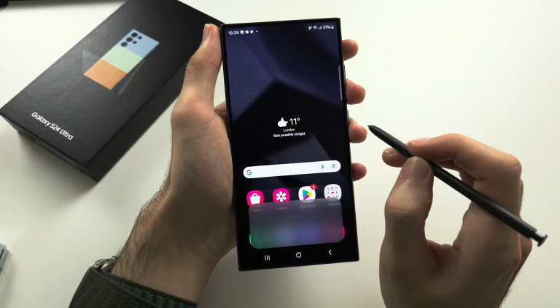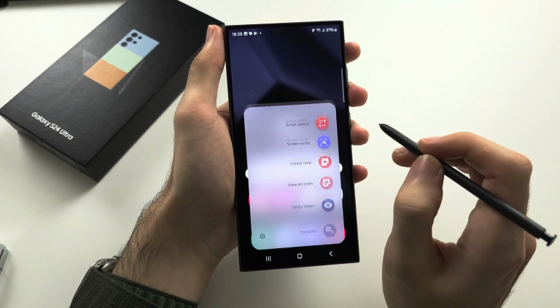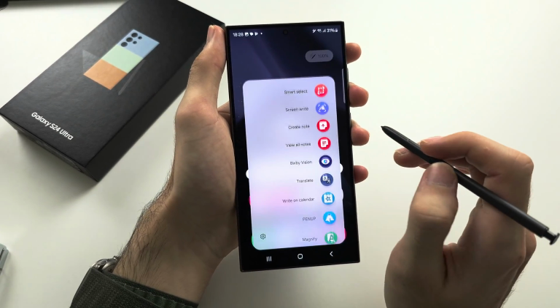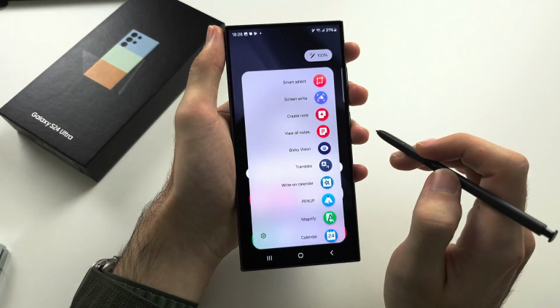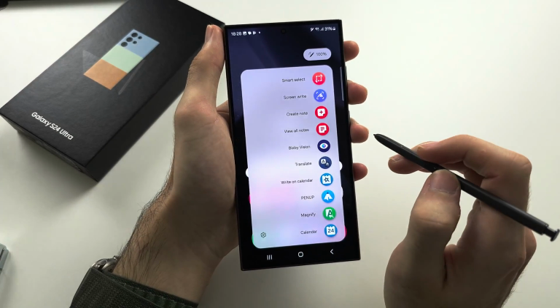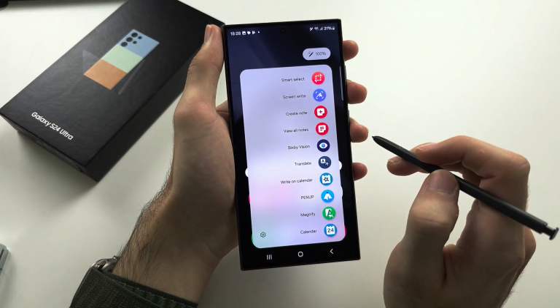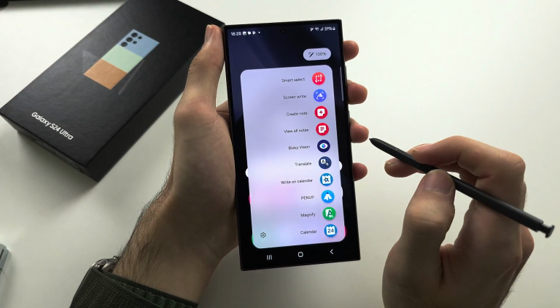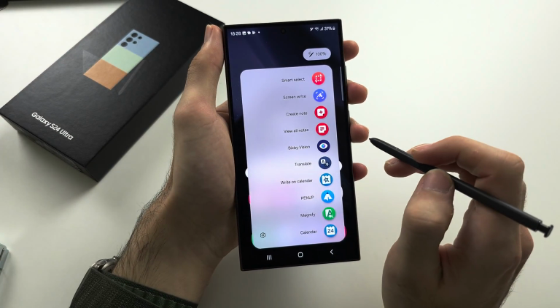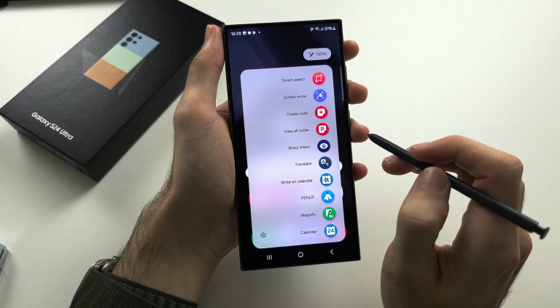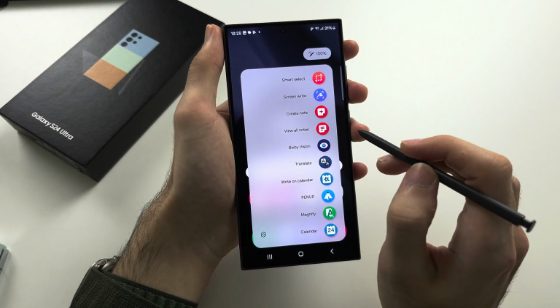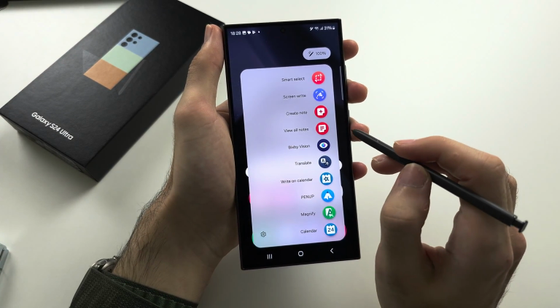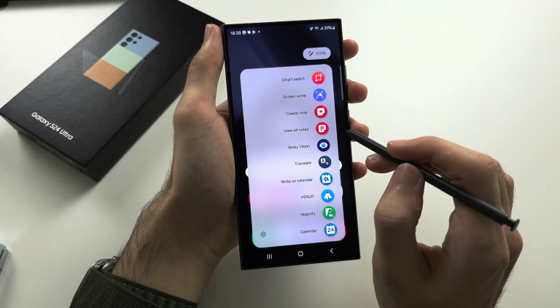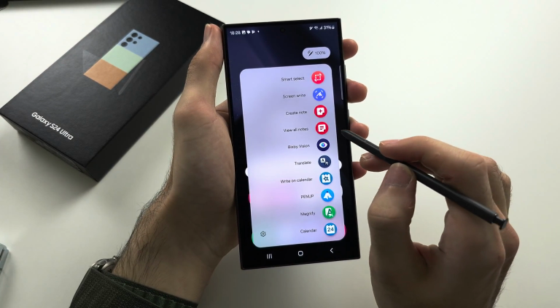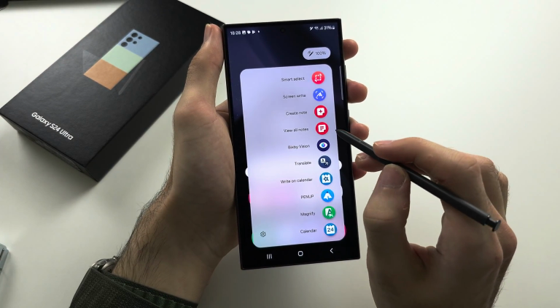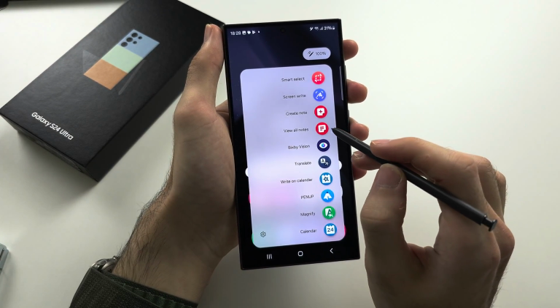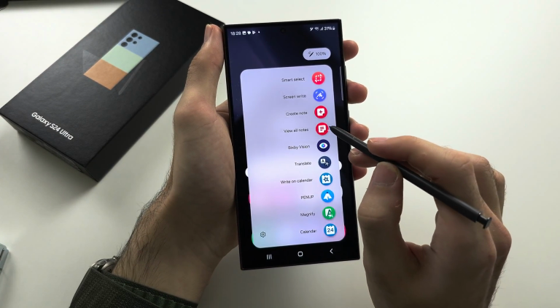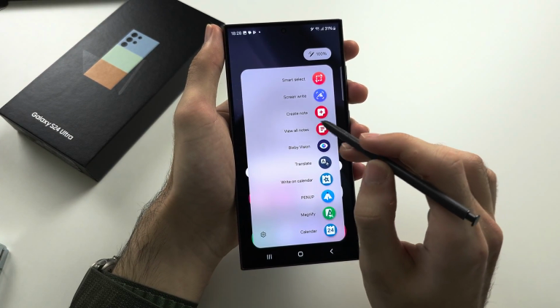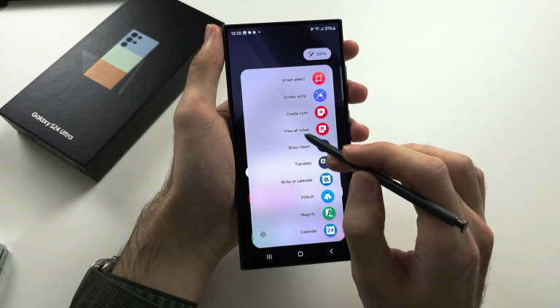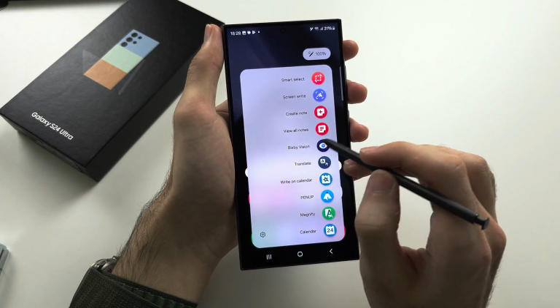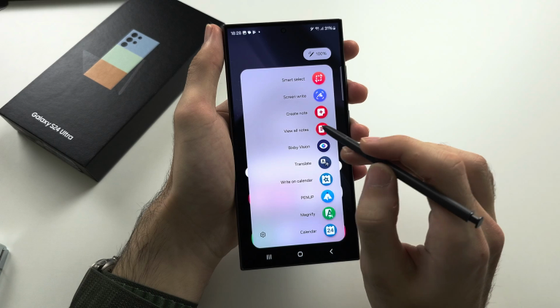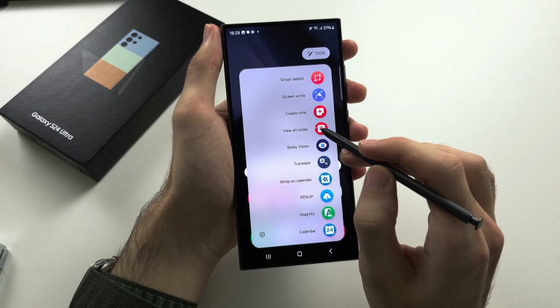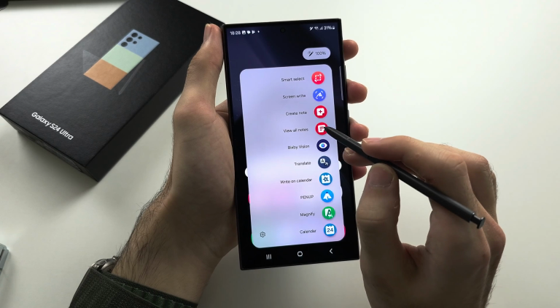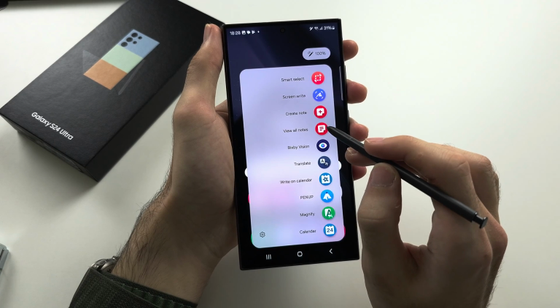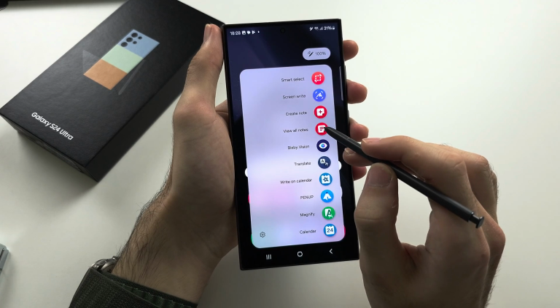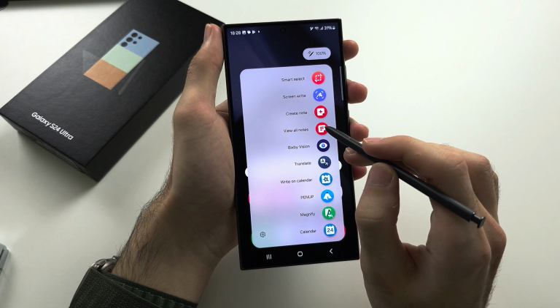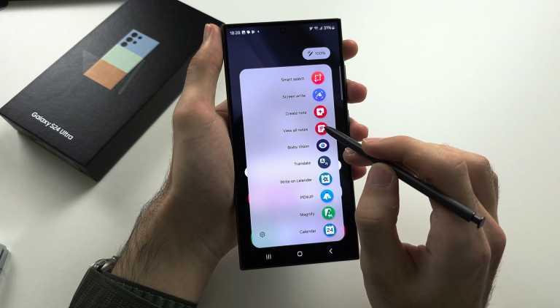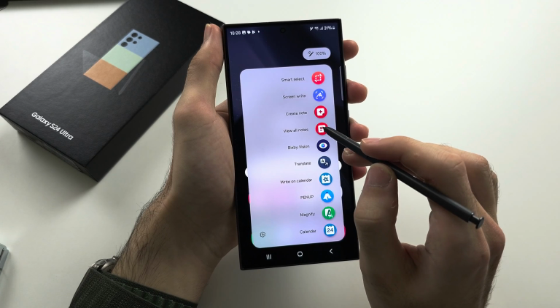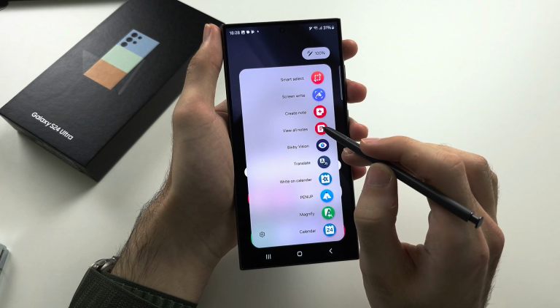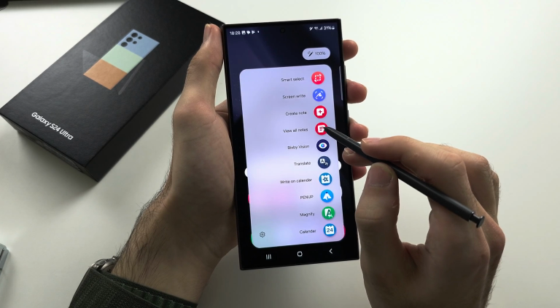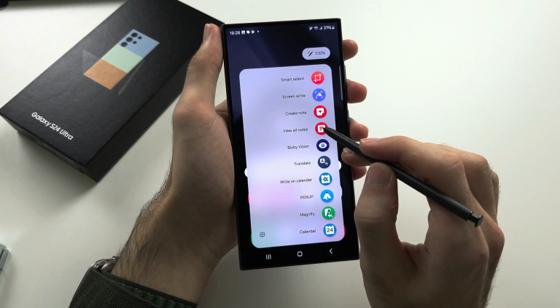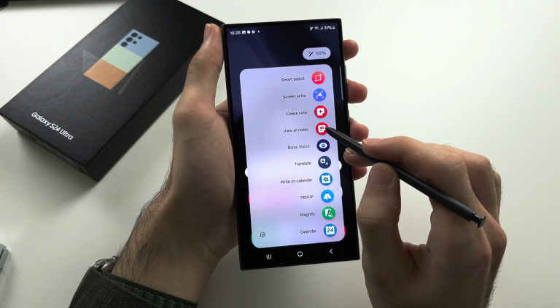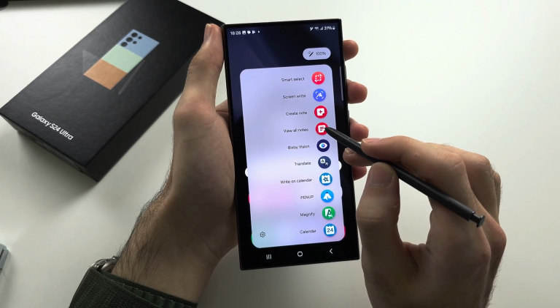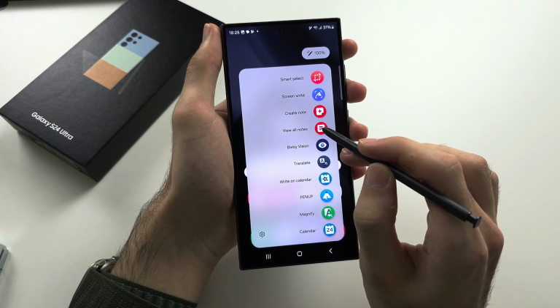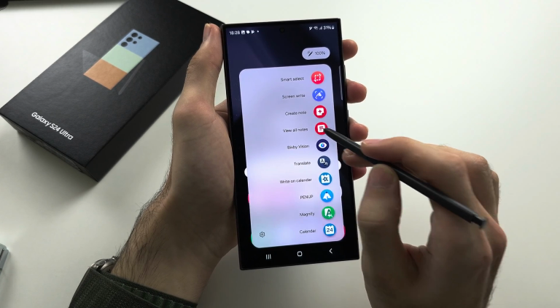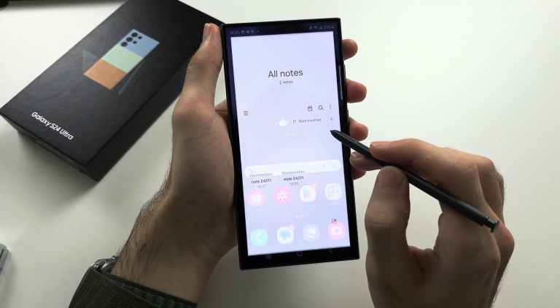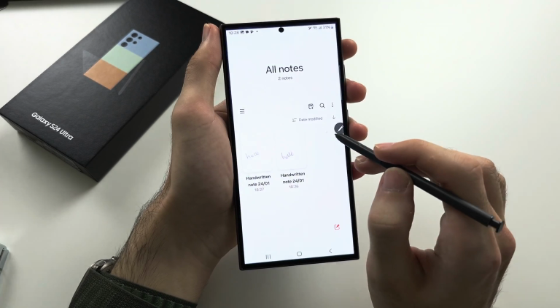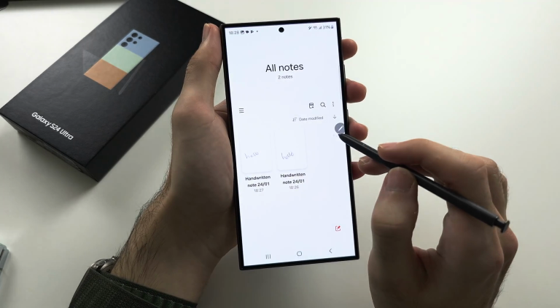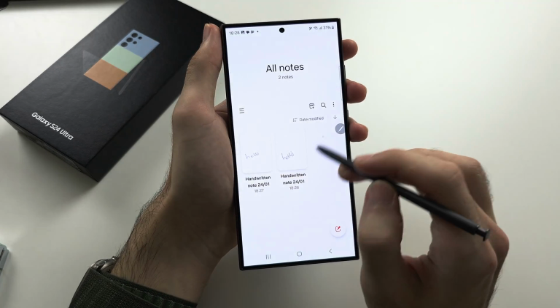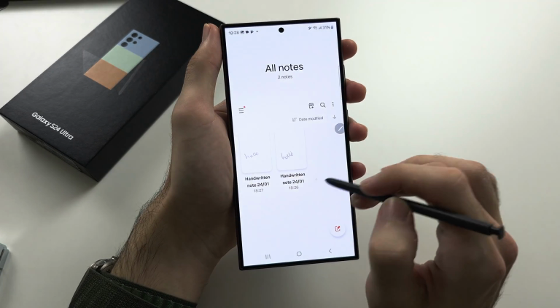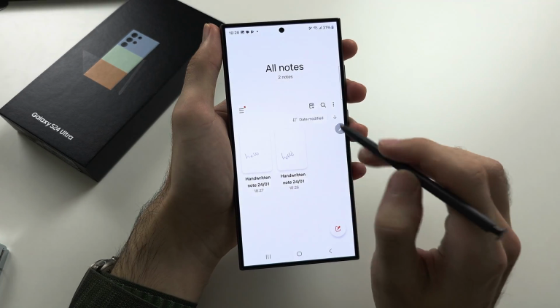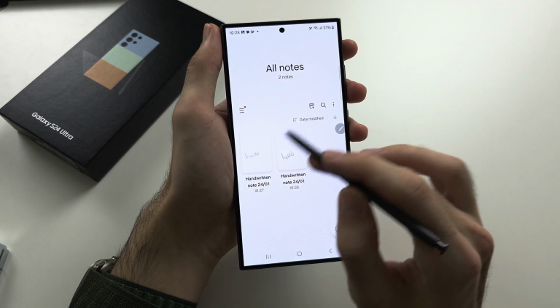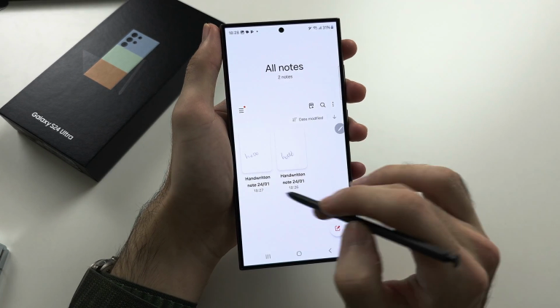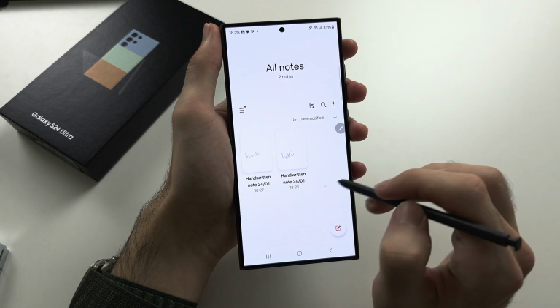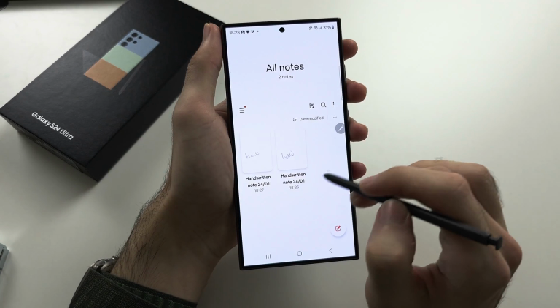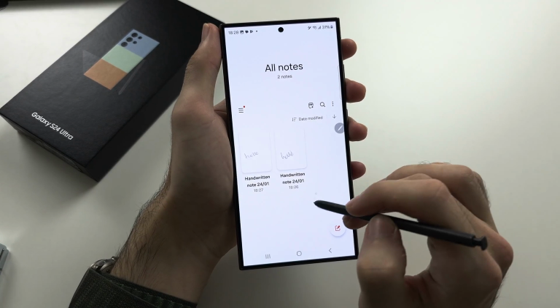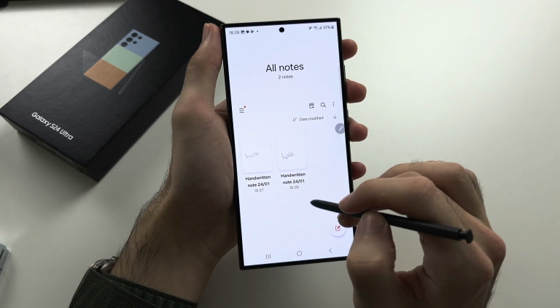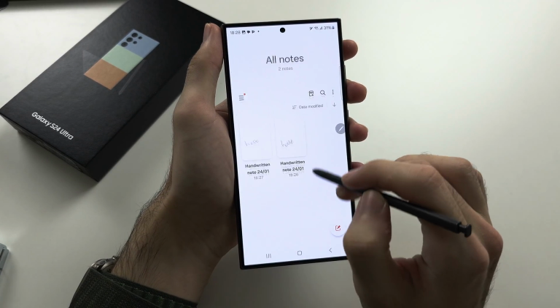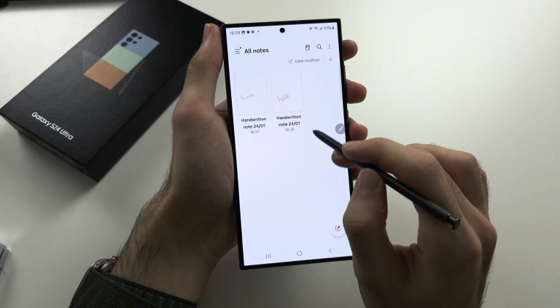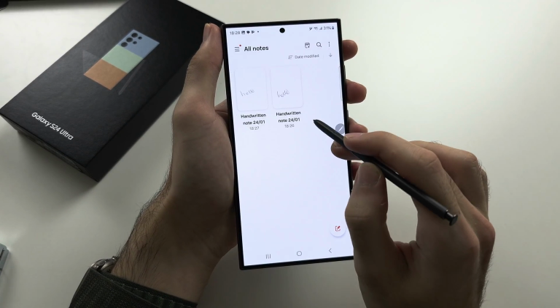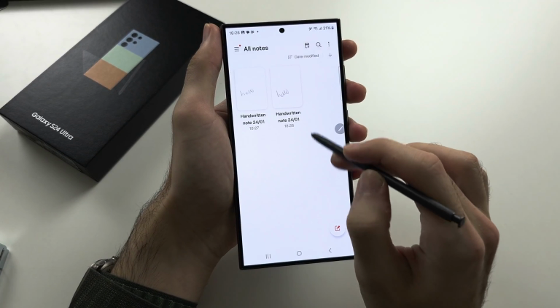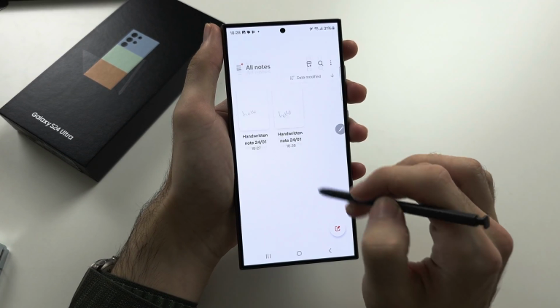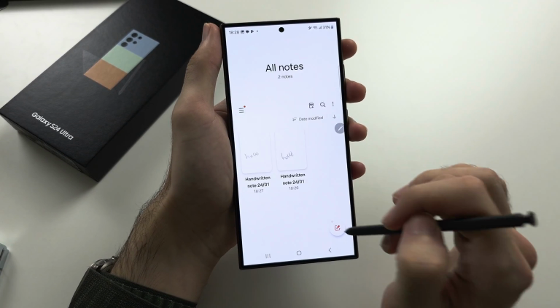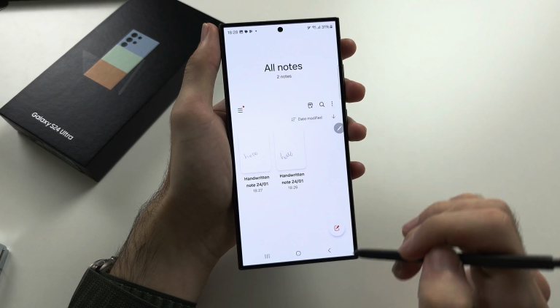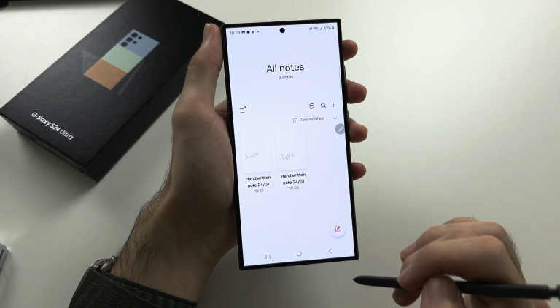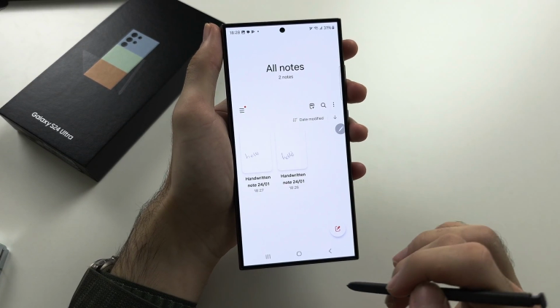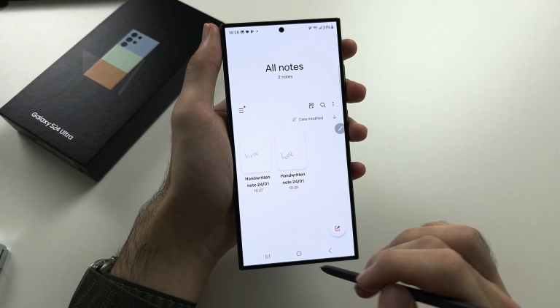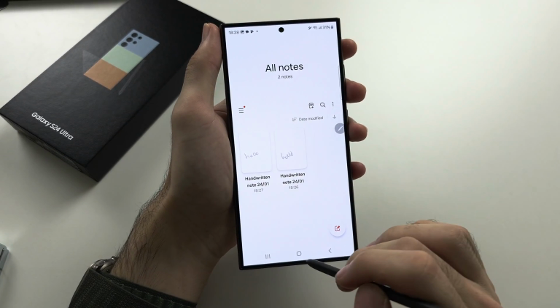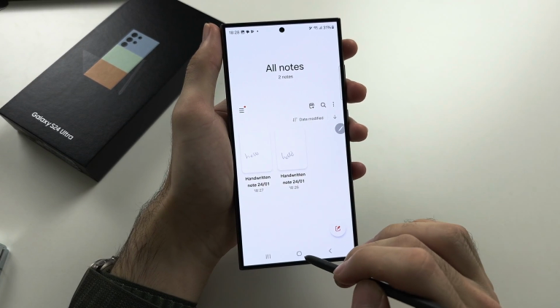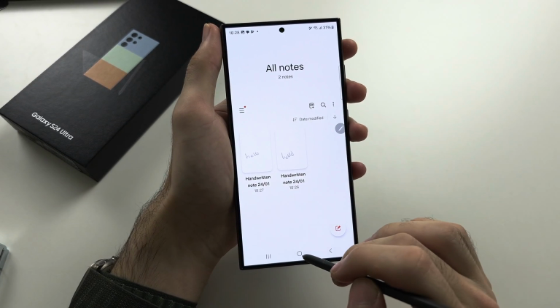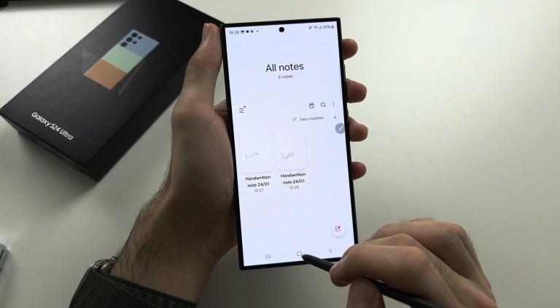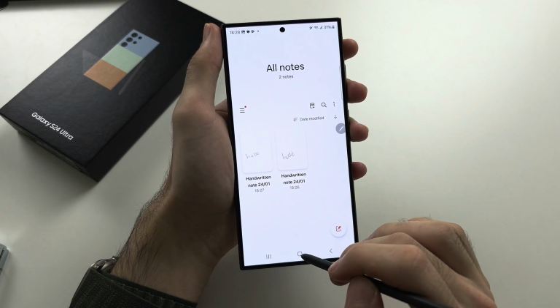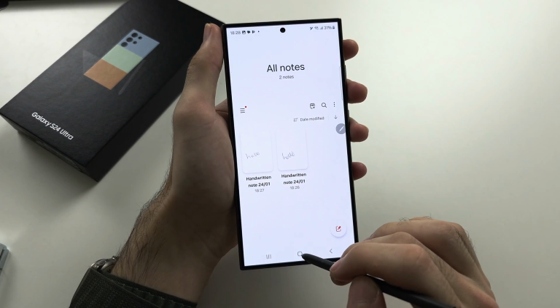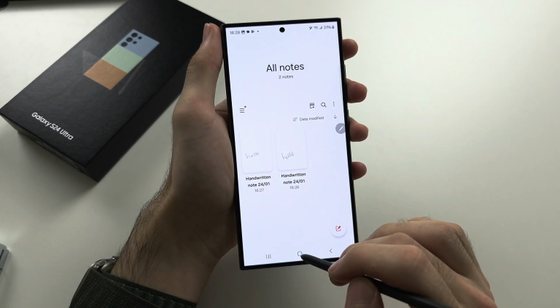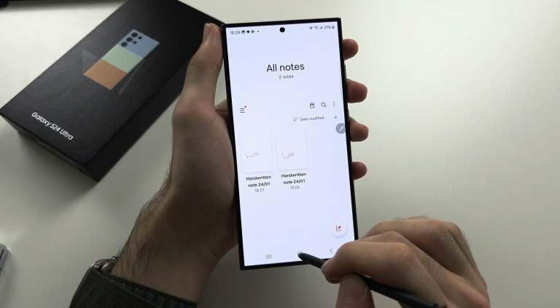The Viewable Notes button will show you all of the notes you have.